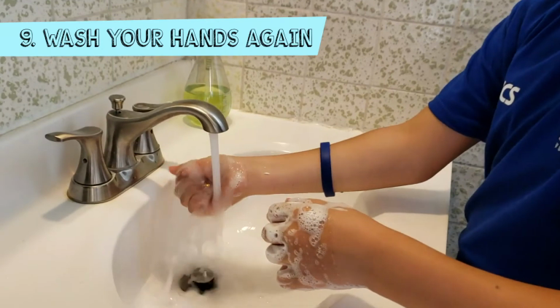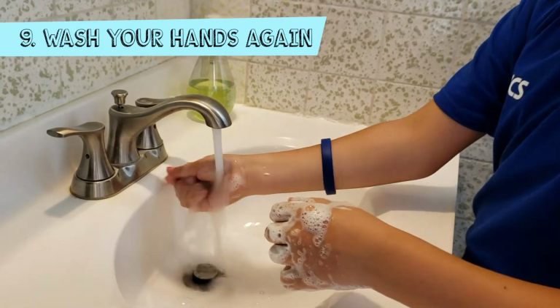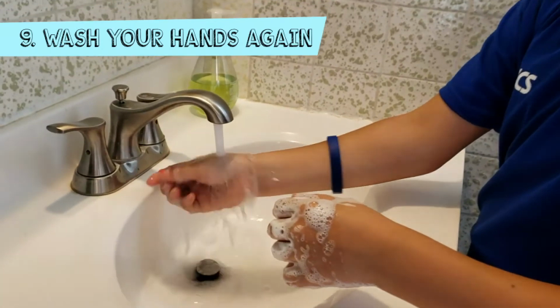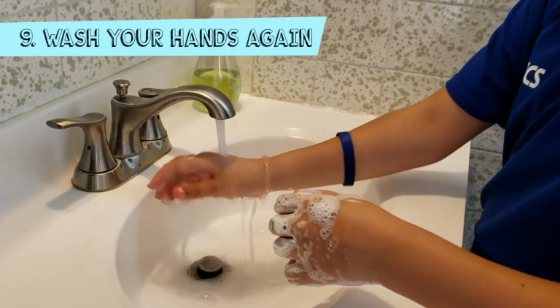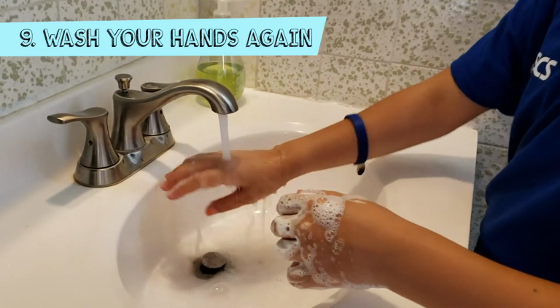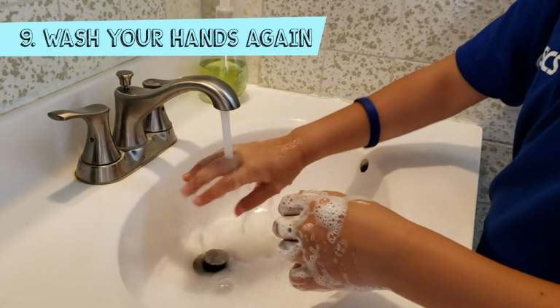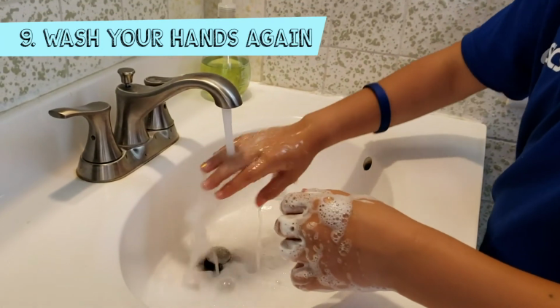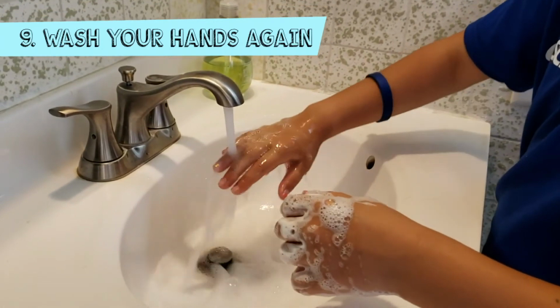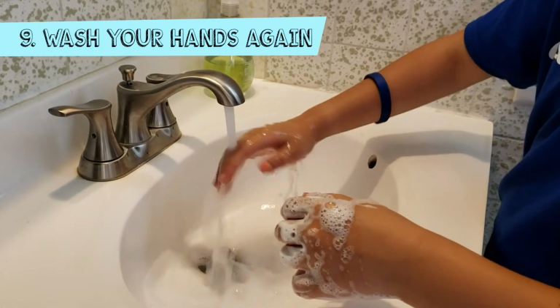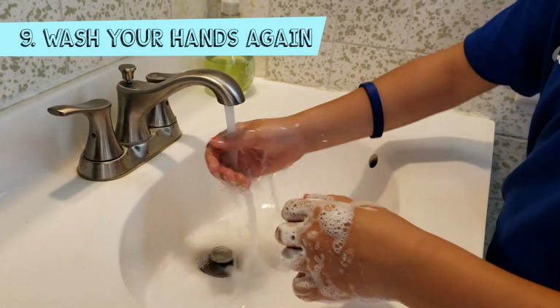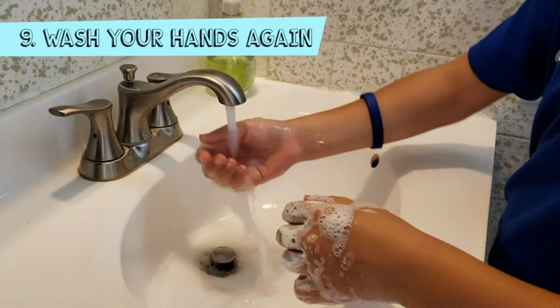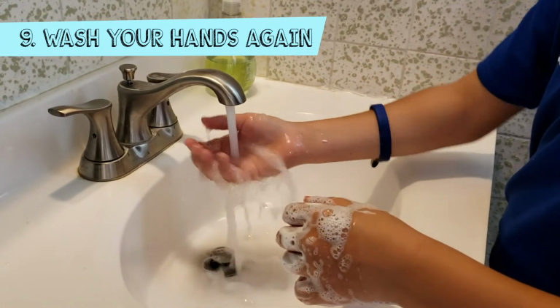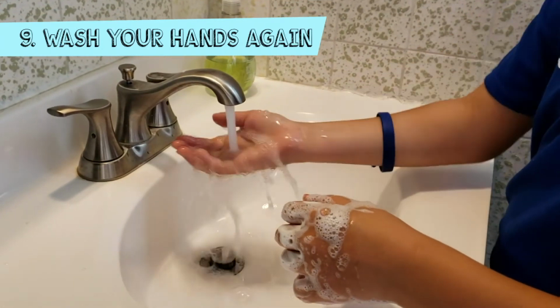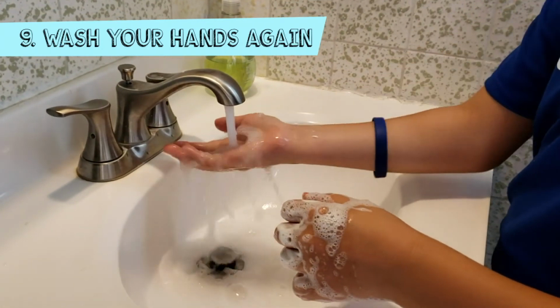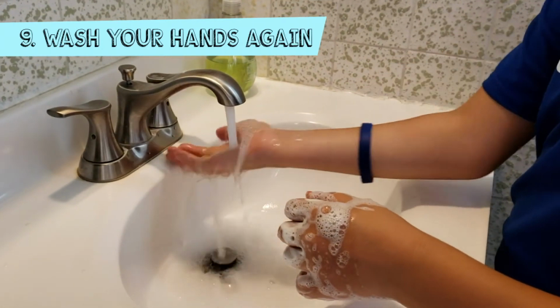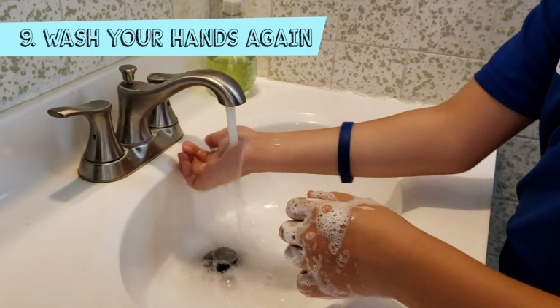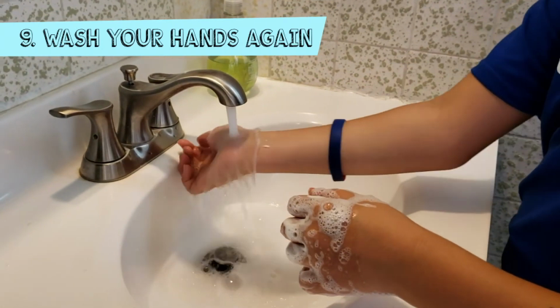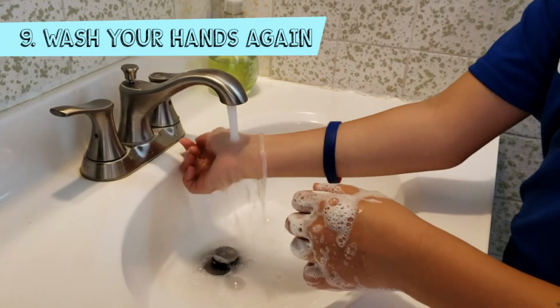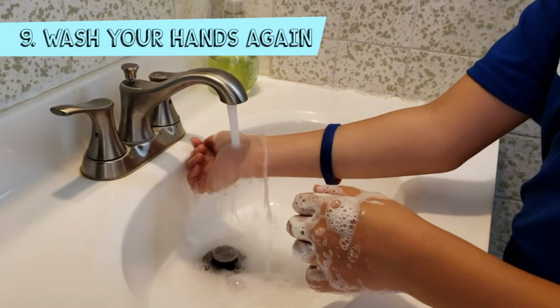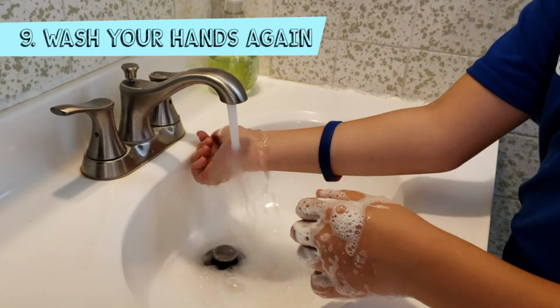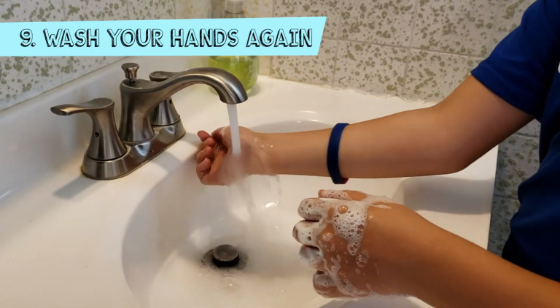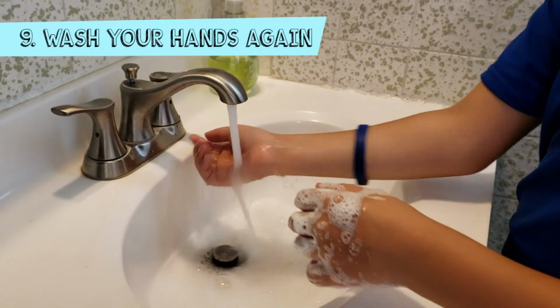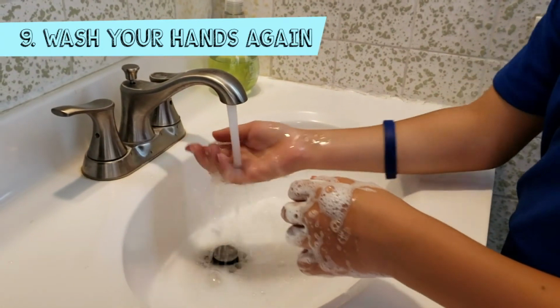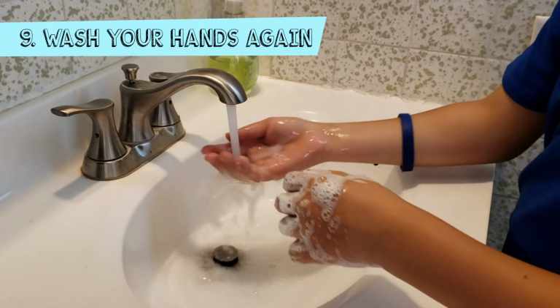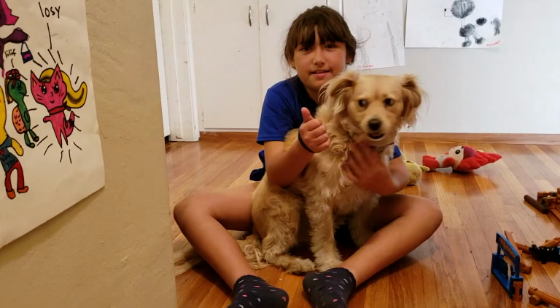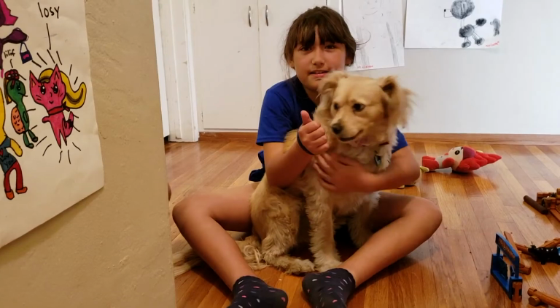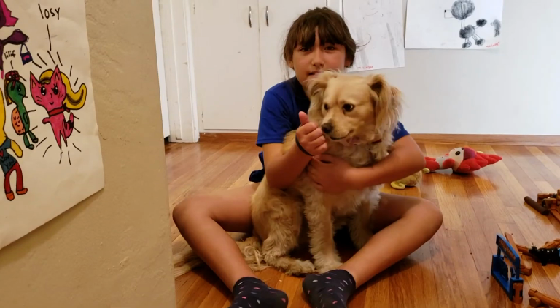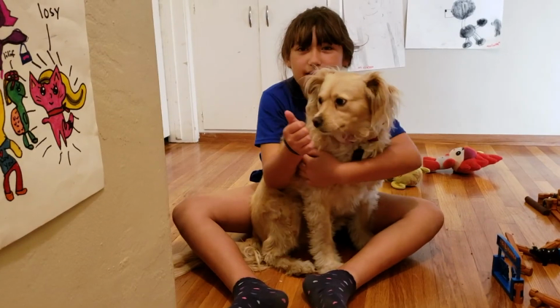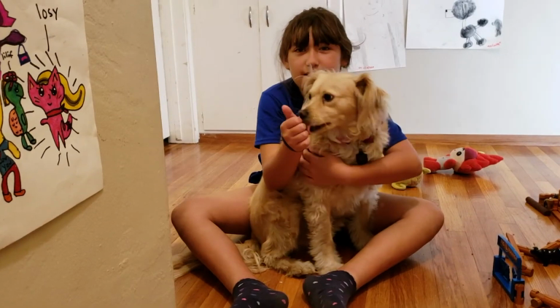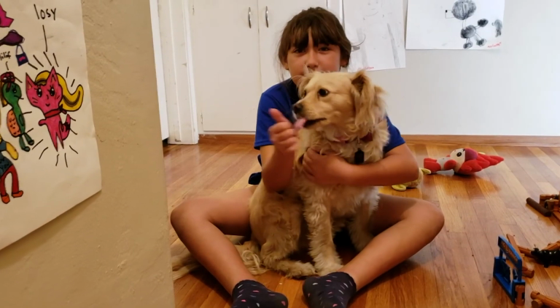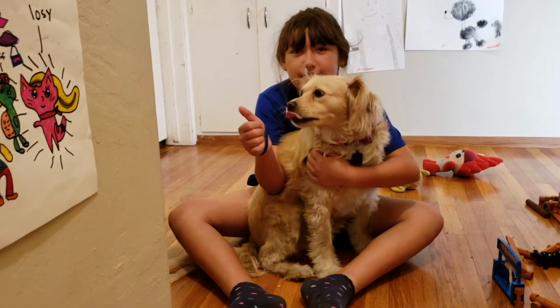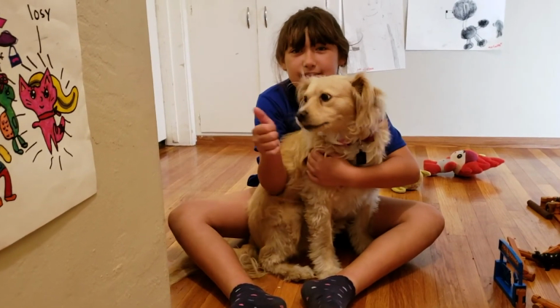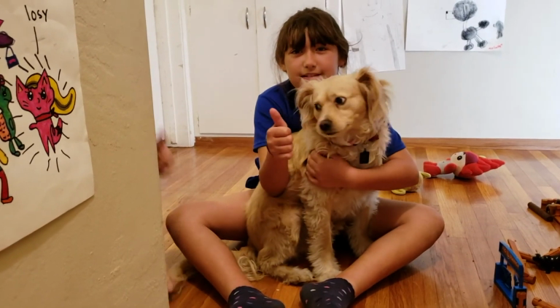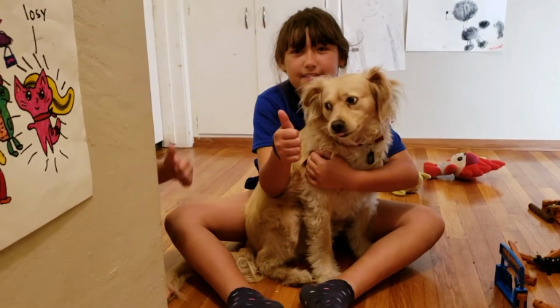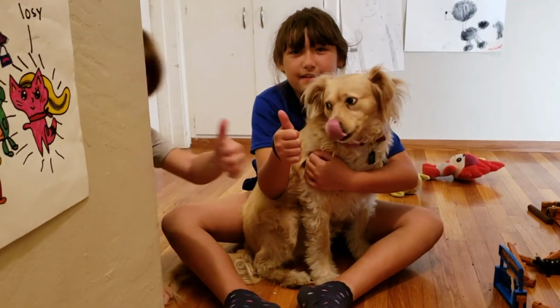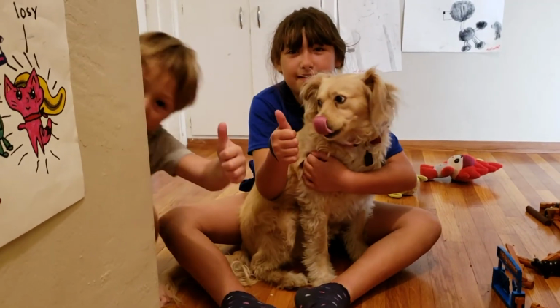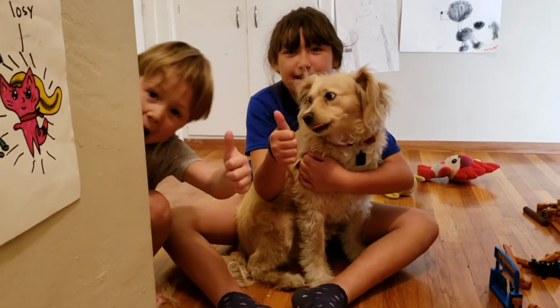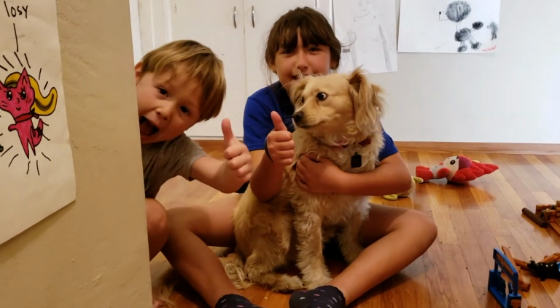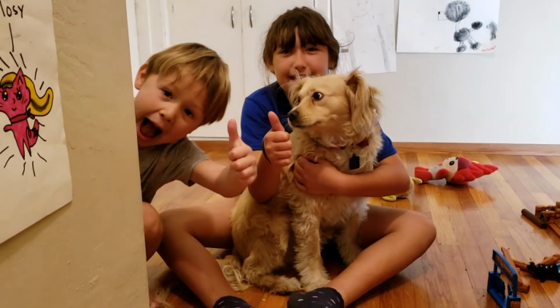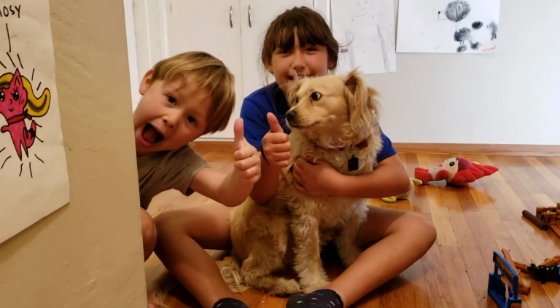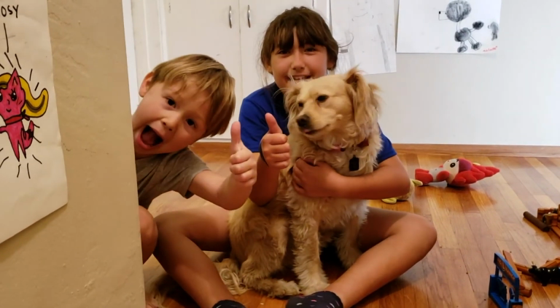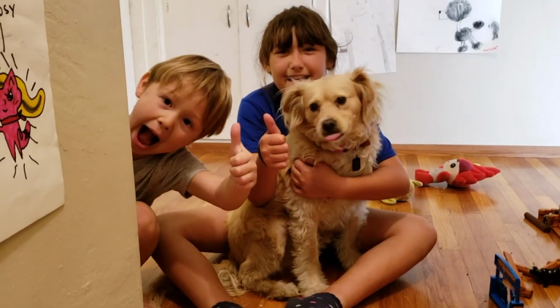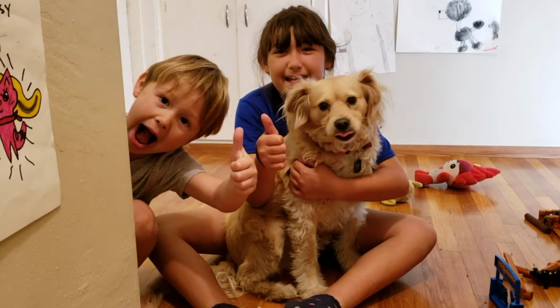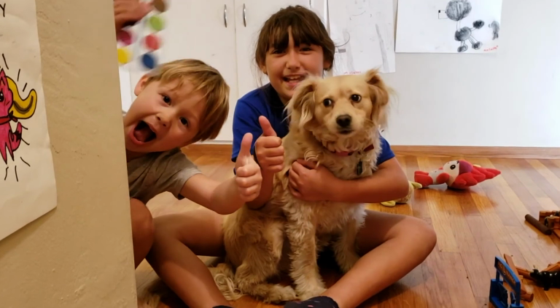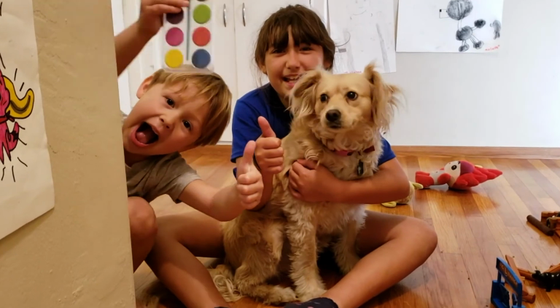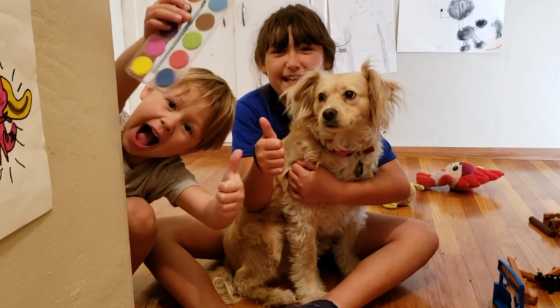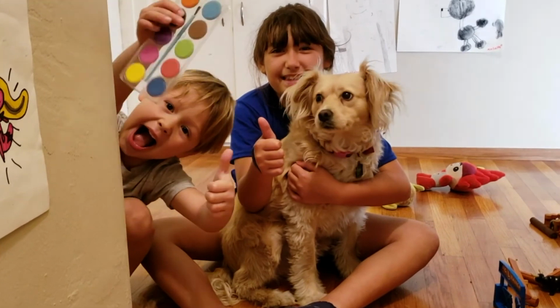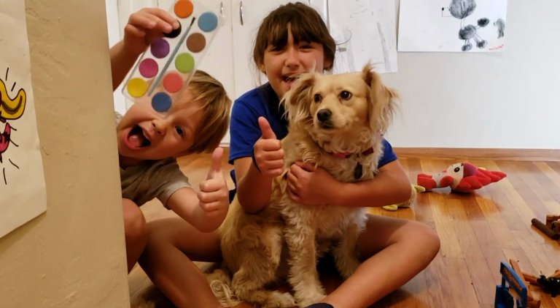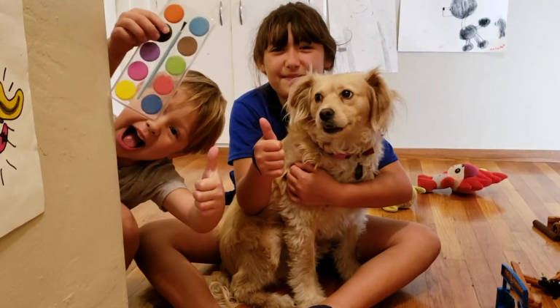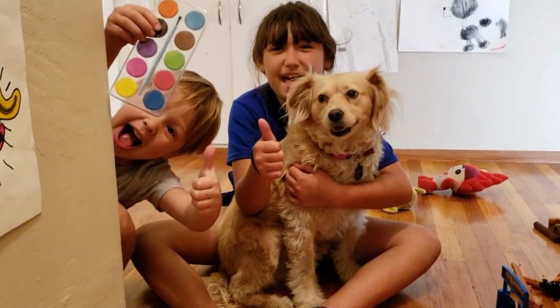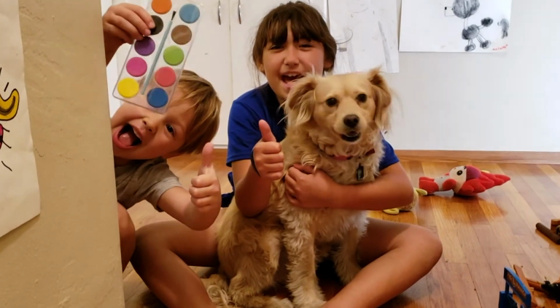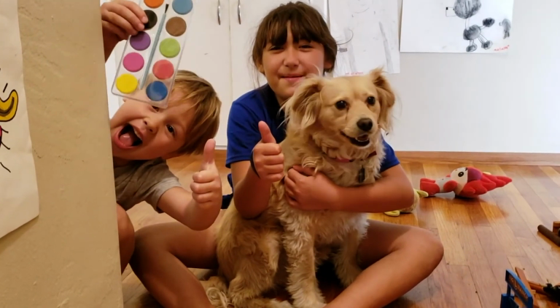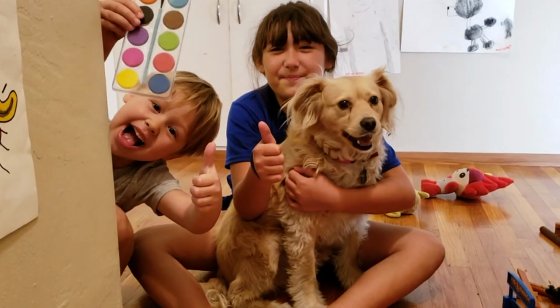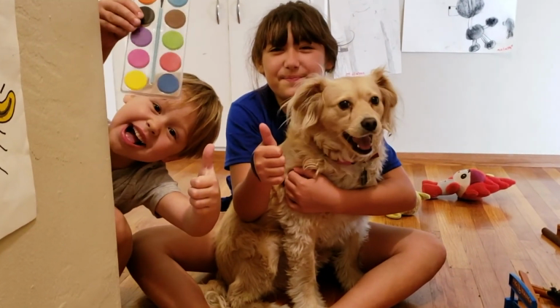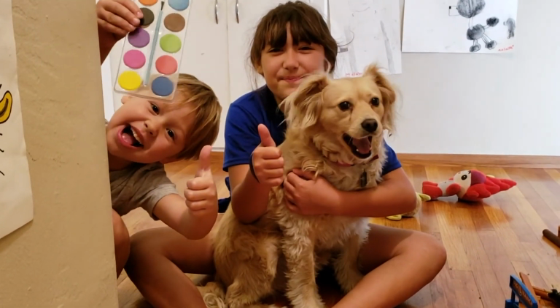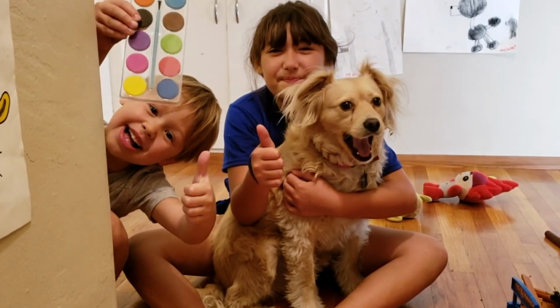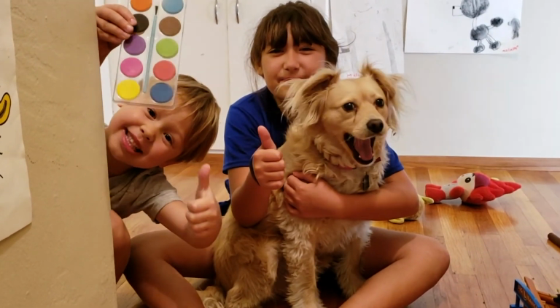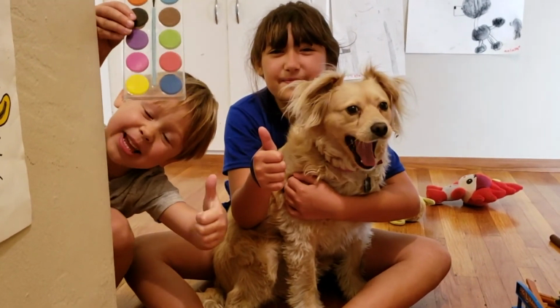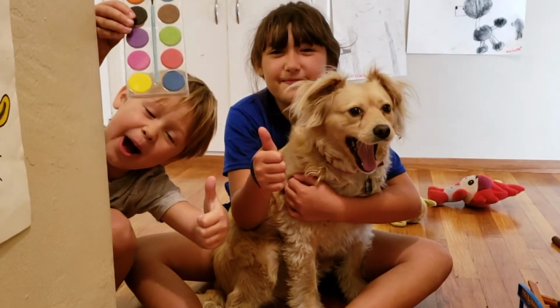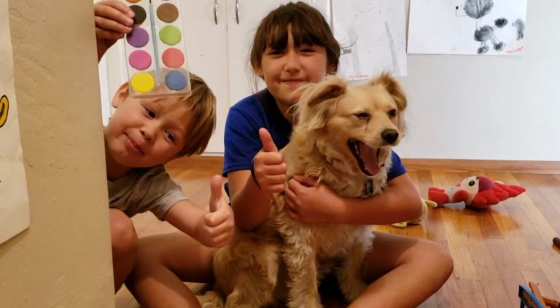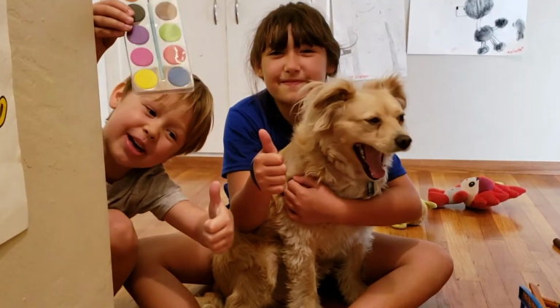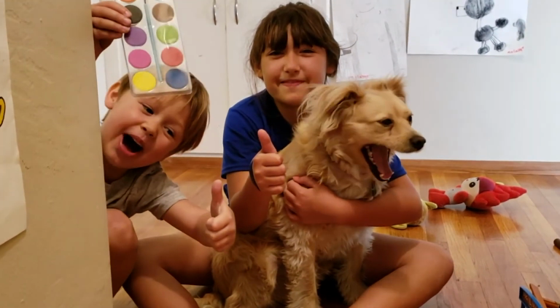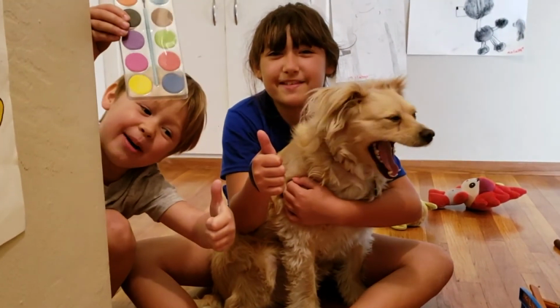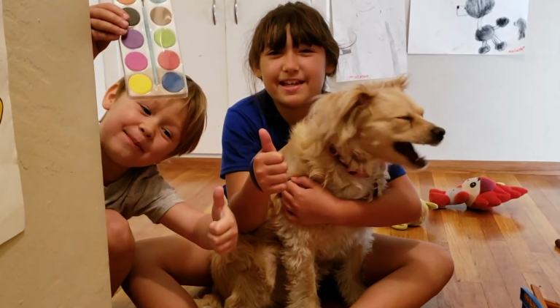Wash your hands again to remove any medication. With proper use, you can help your child feel pain-free and happy.